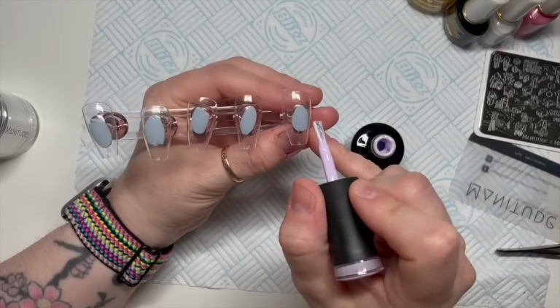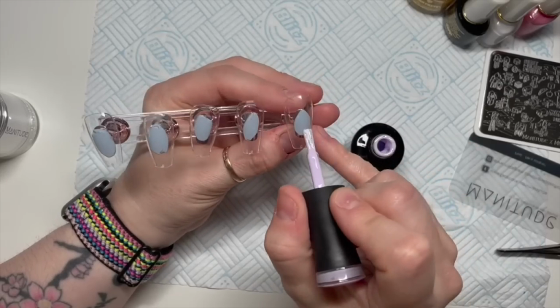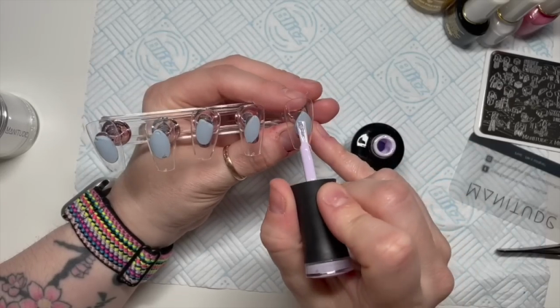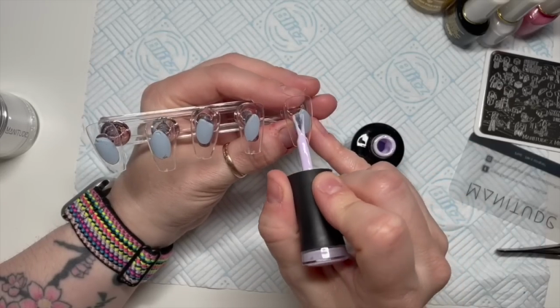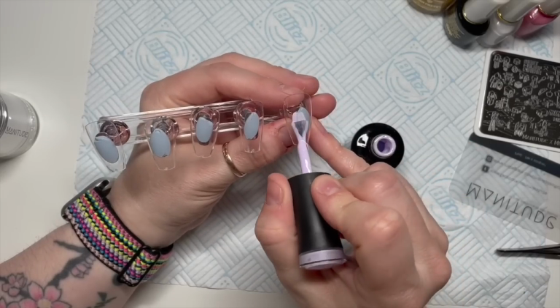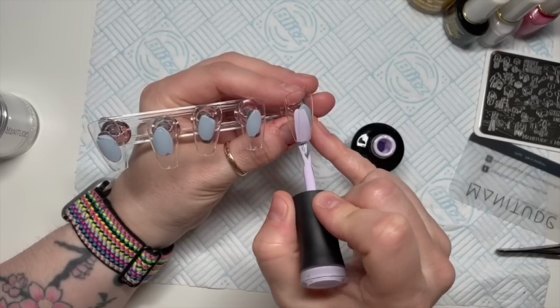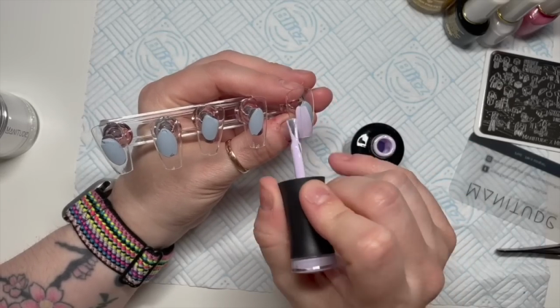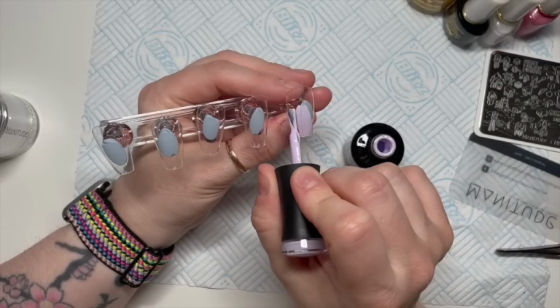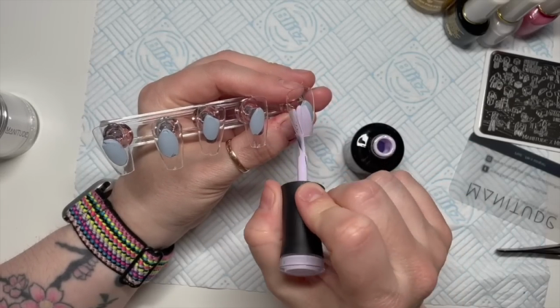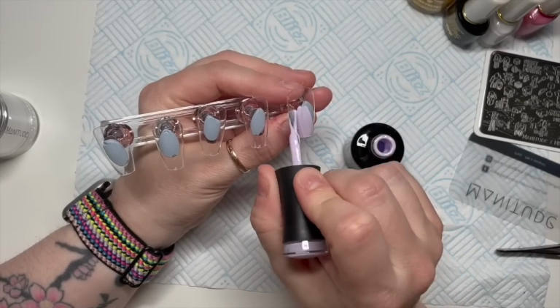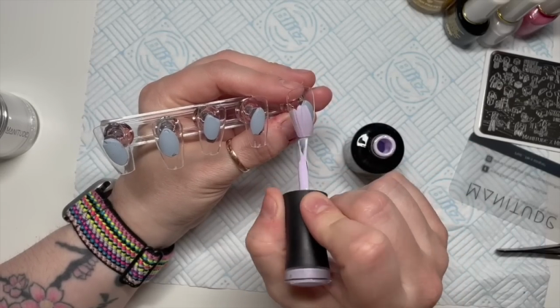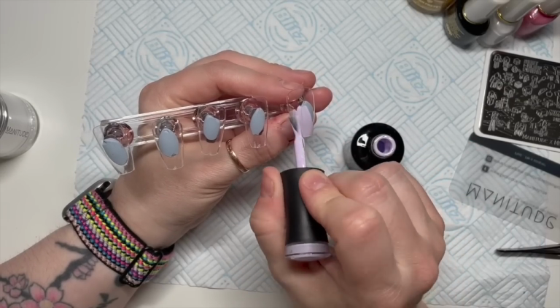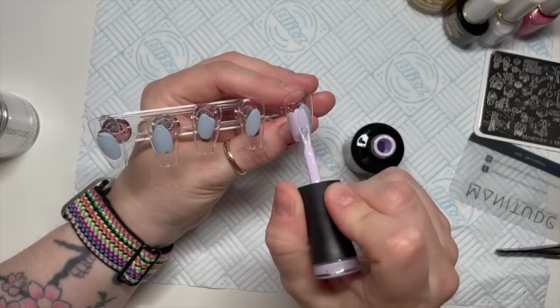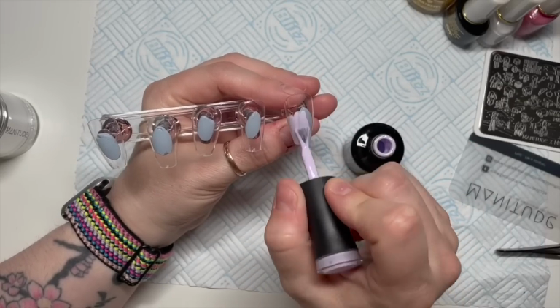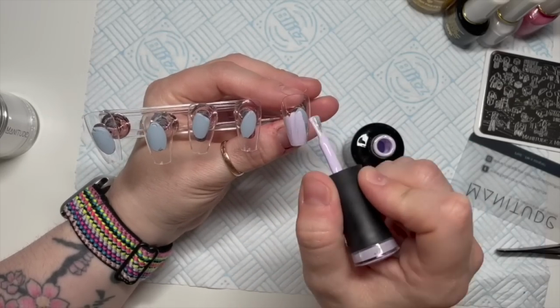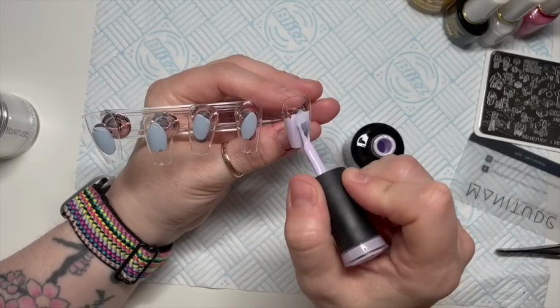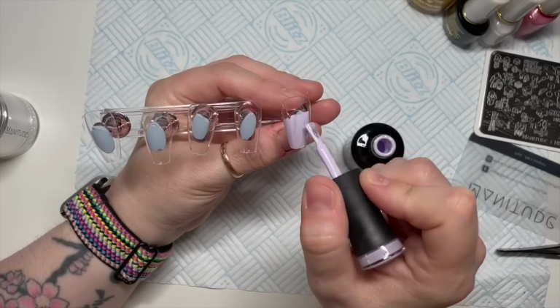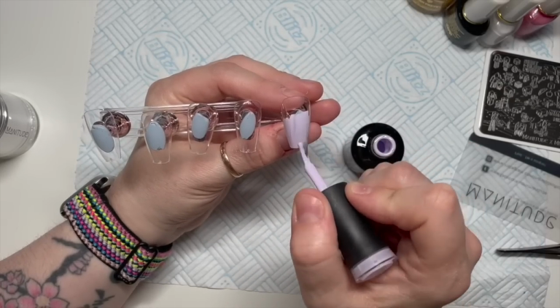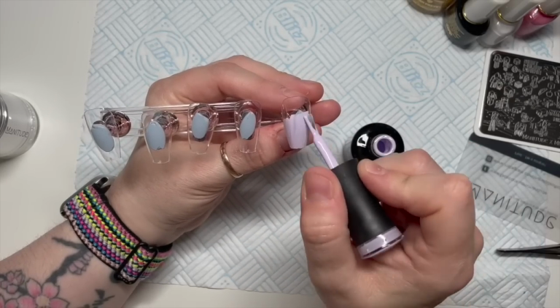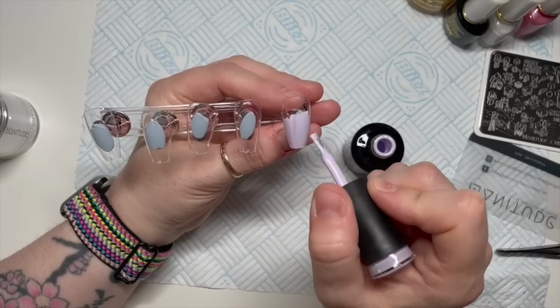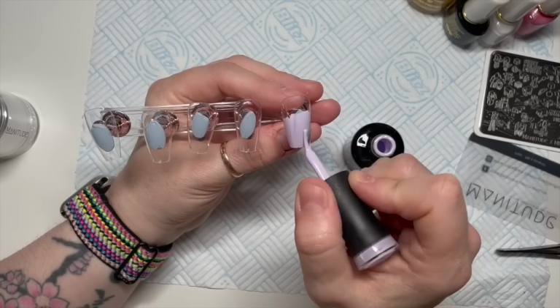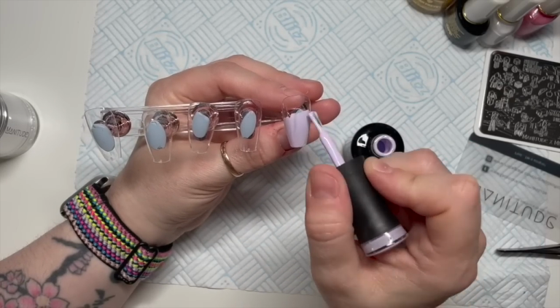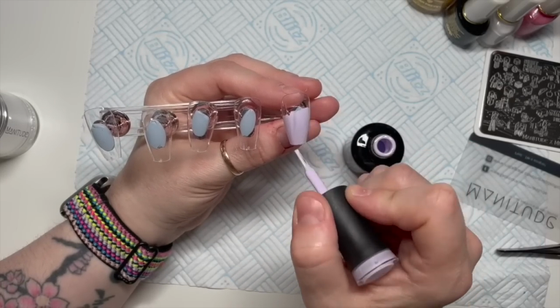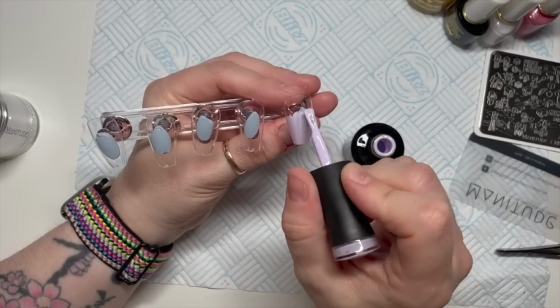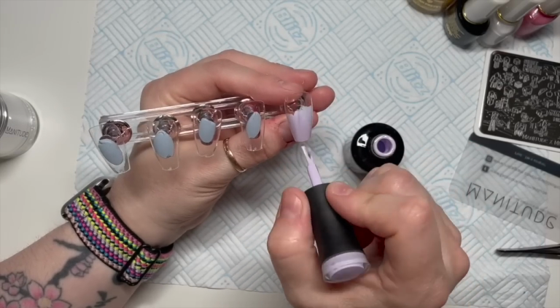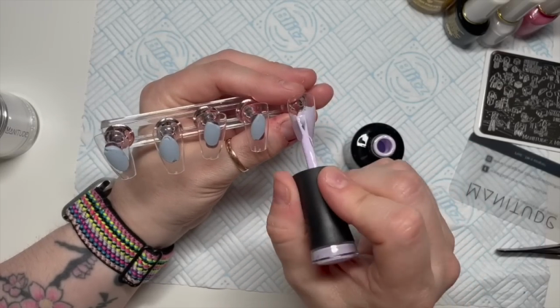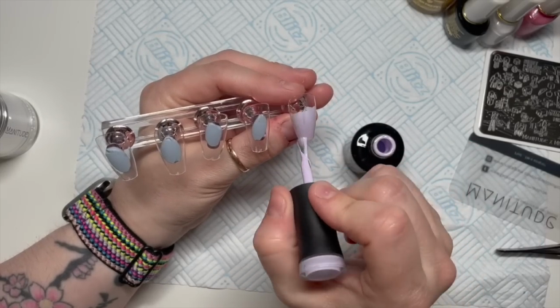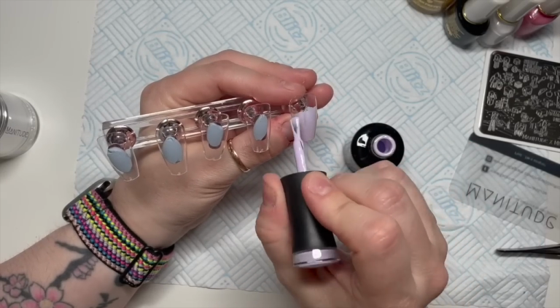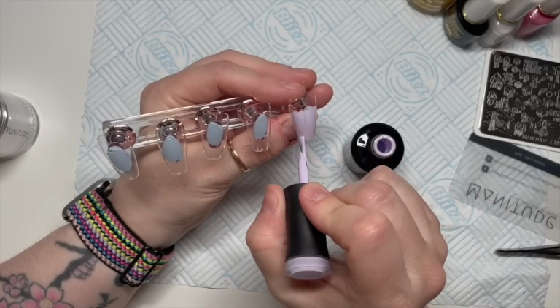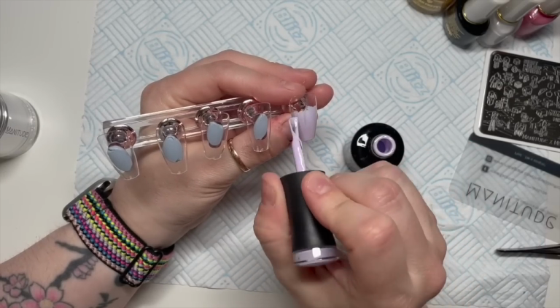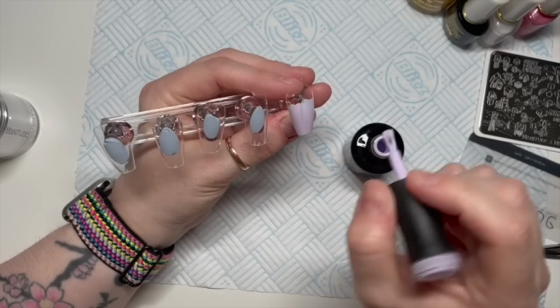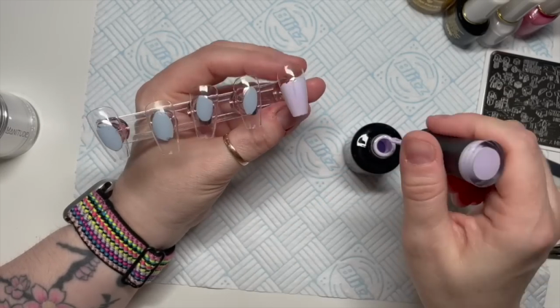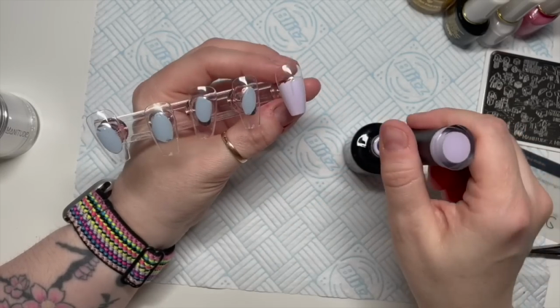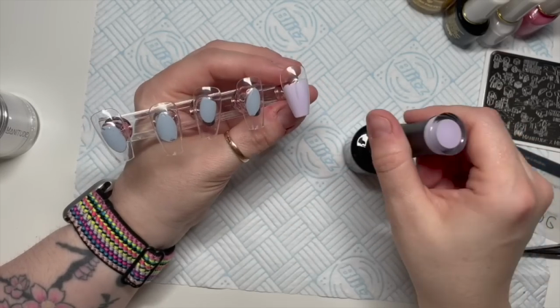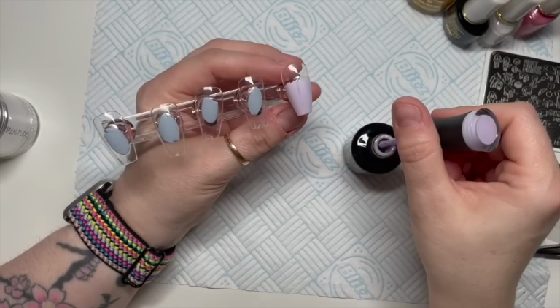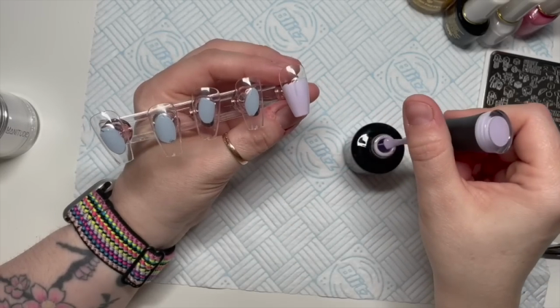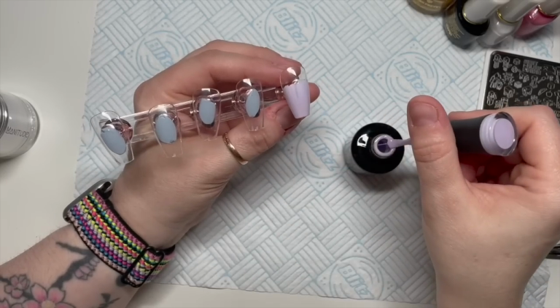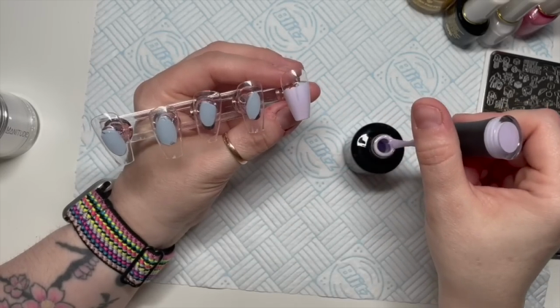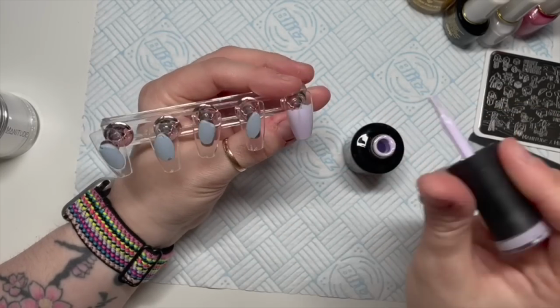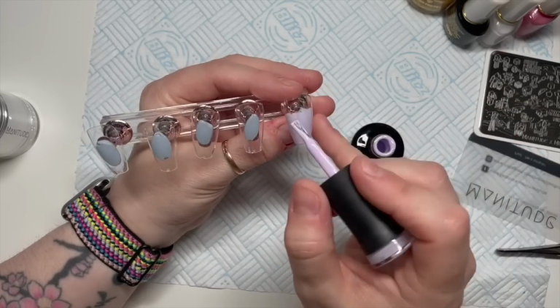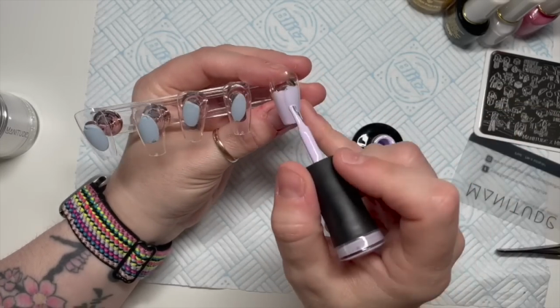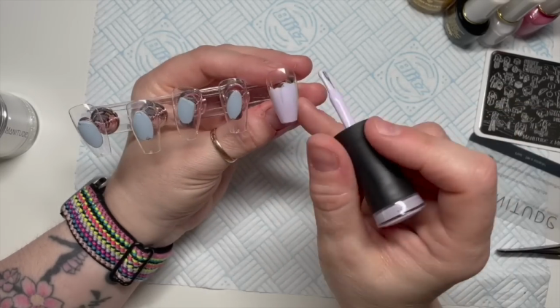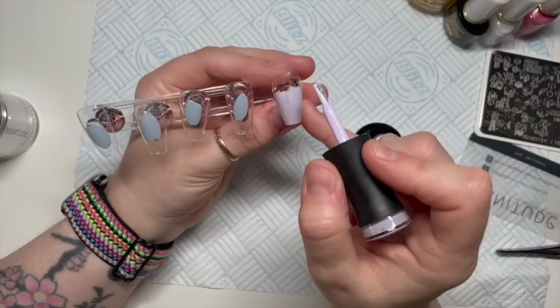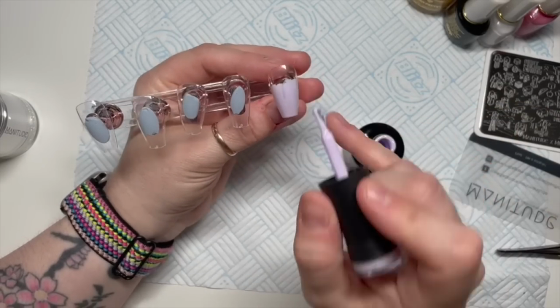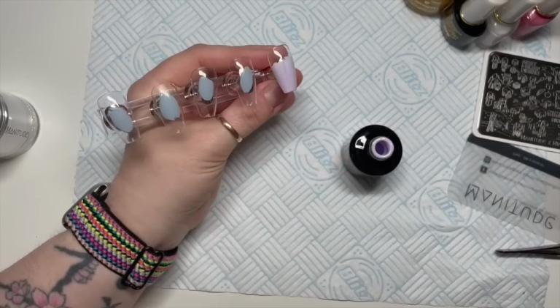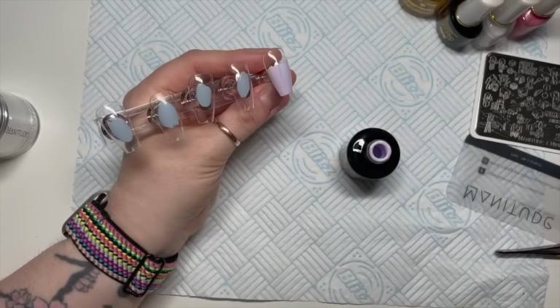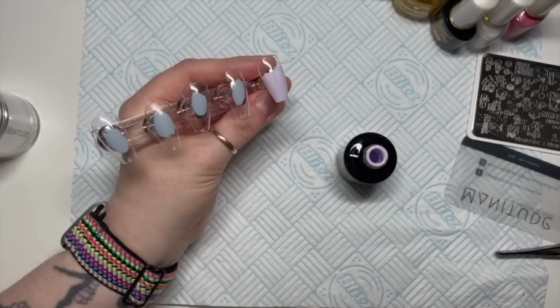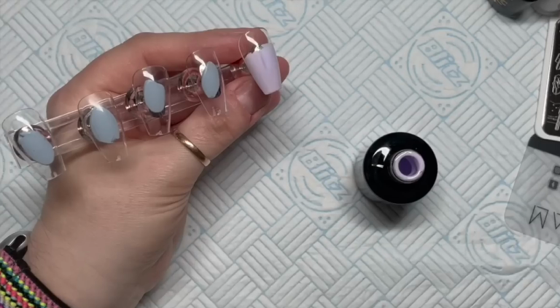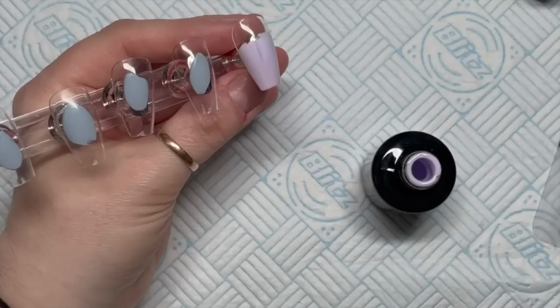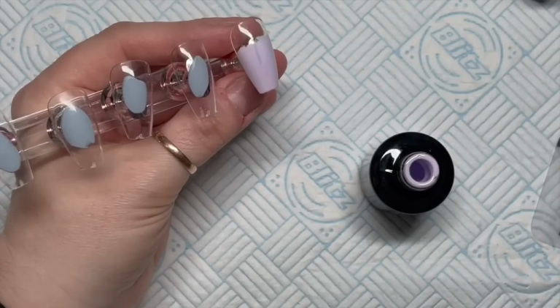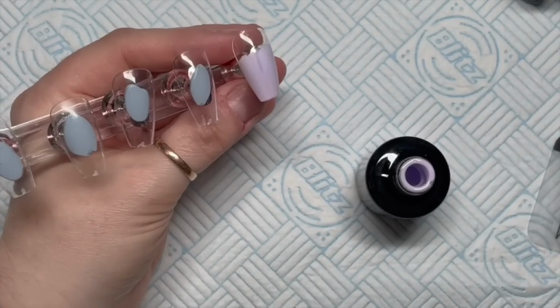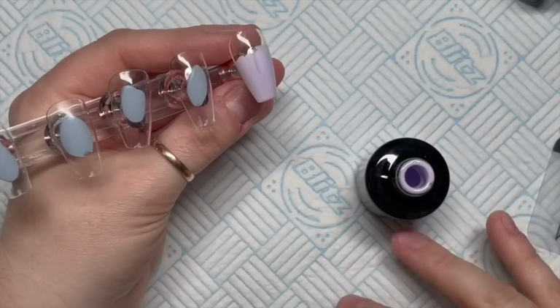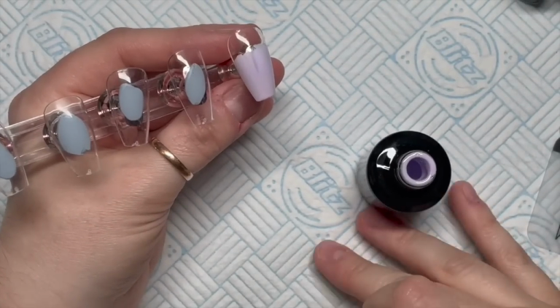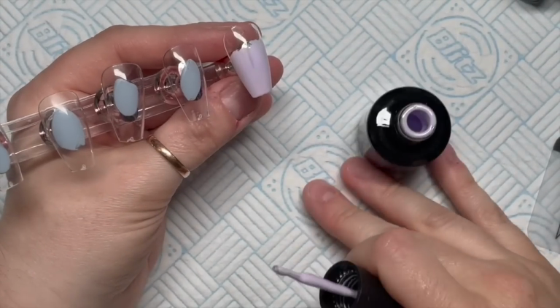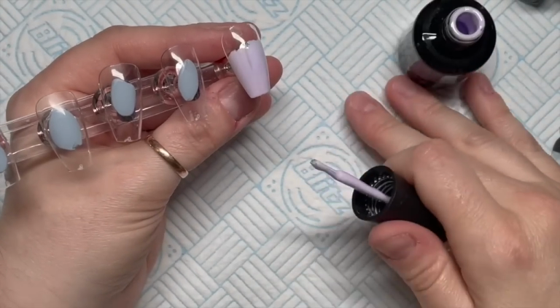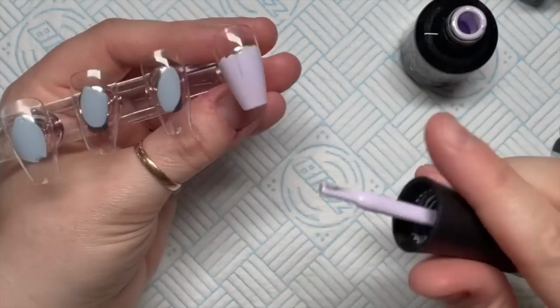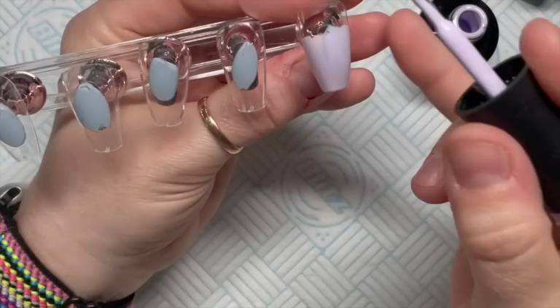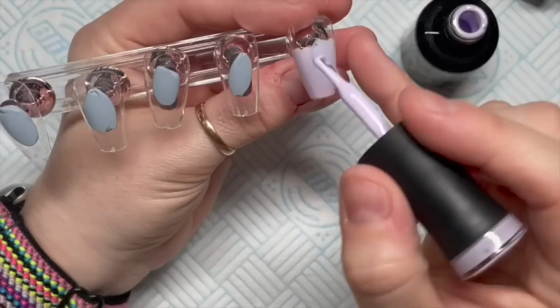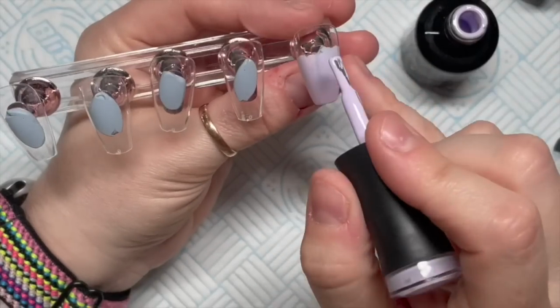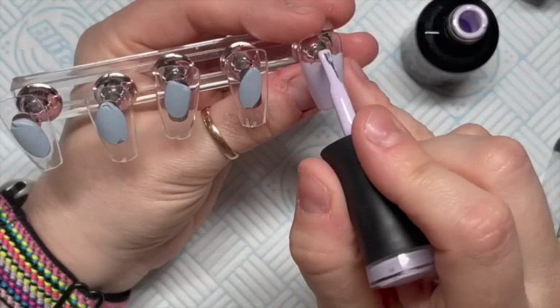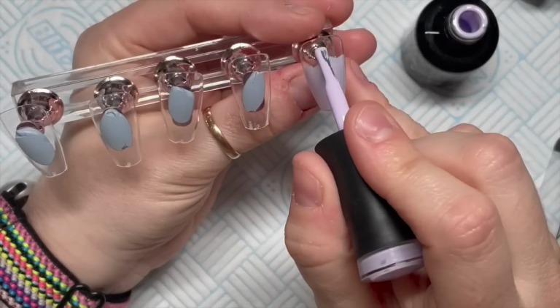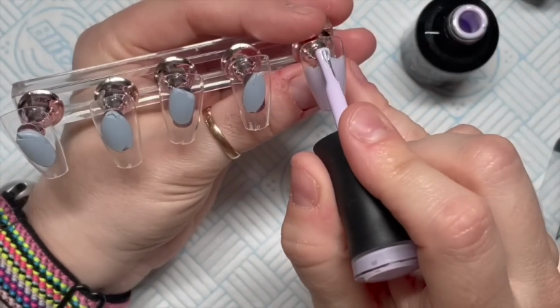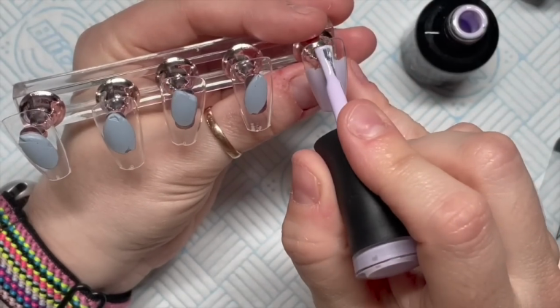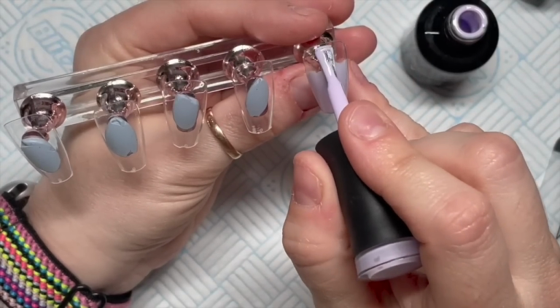For the base color I'm going to use this - it's from Madame Glam. You can get 30% off Madame Glam using my code NATMUG30.